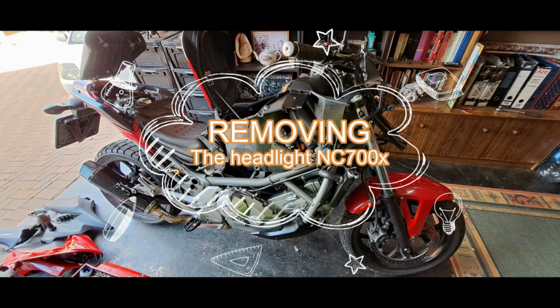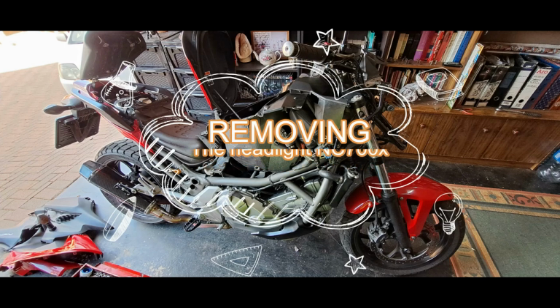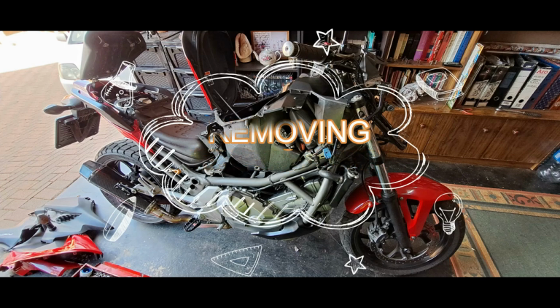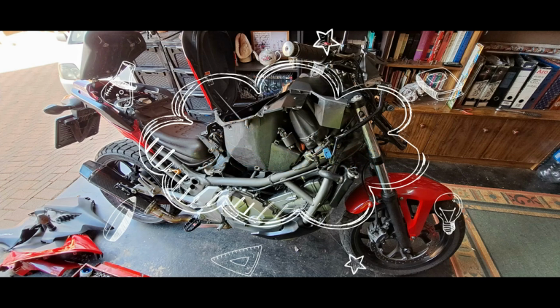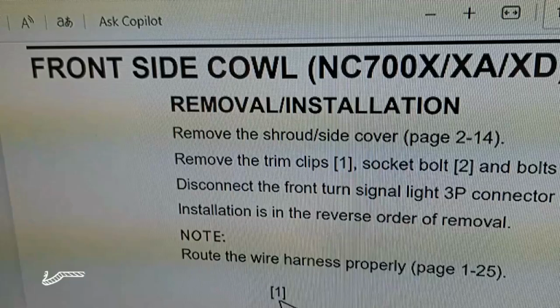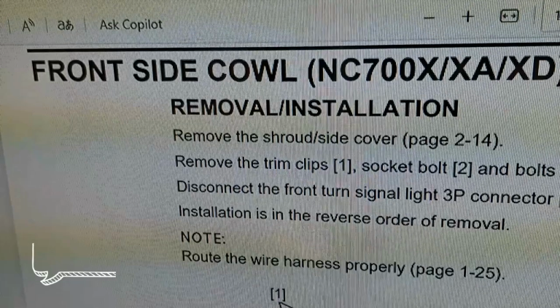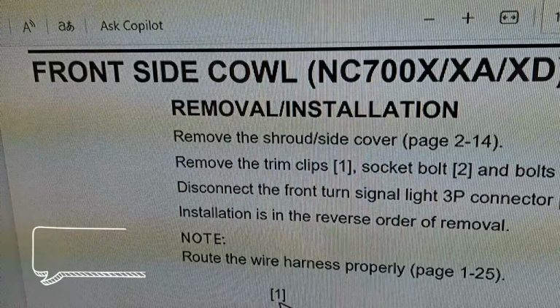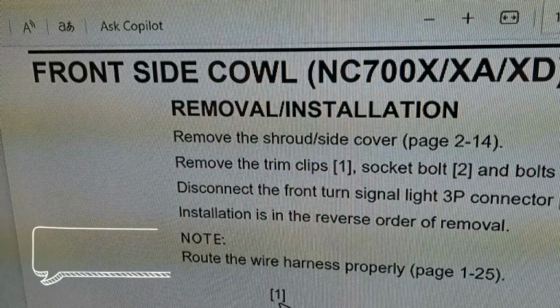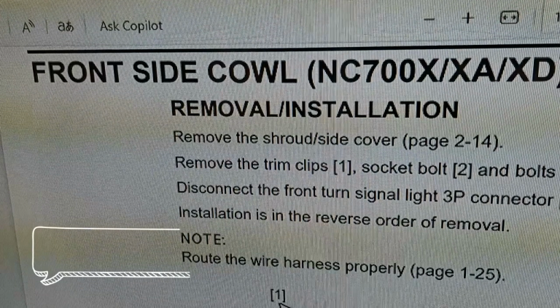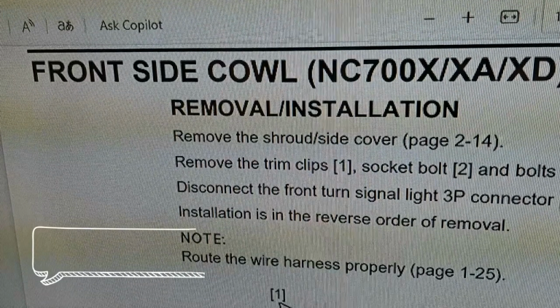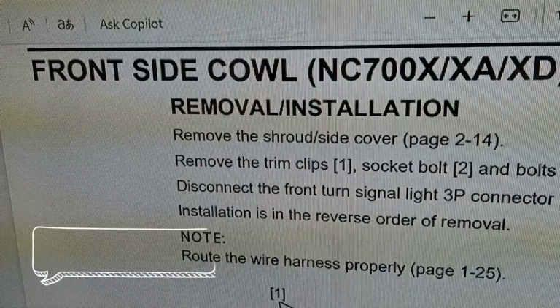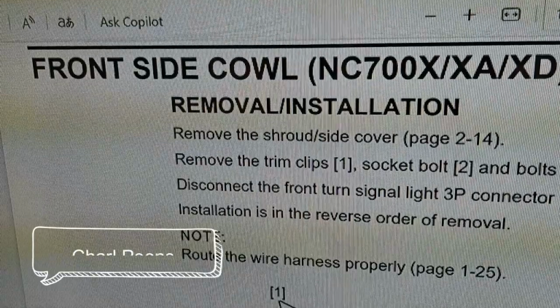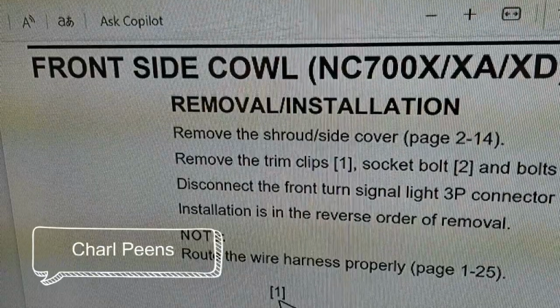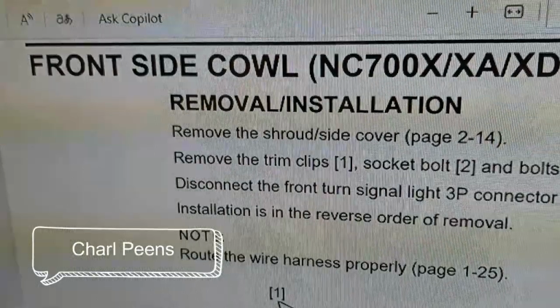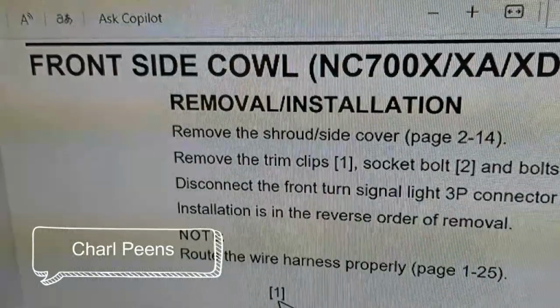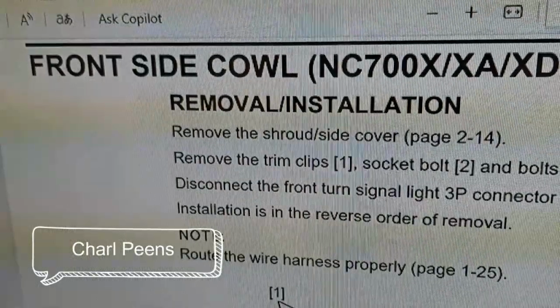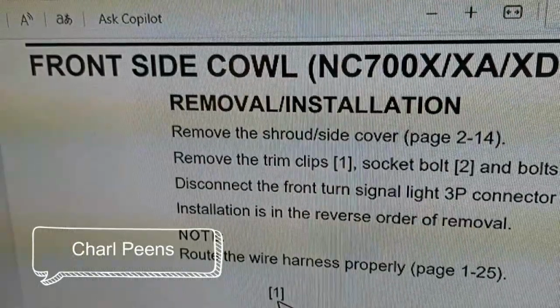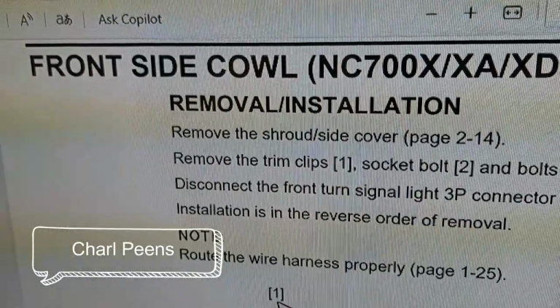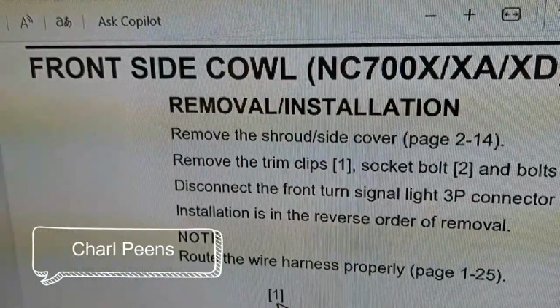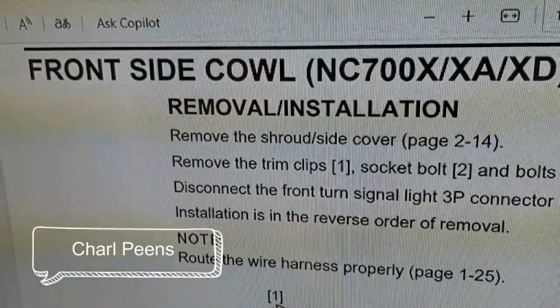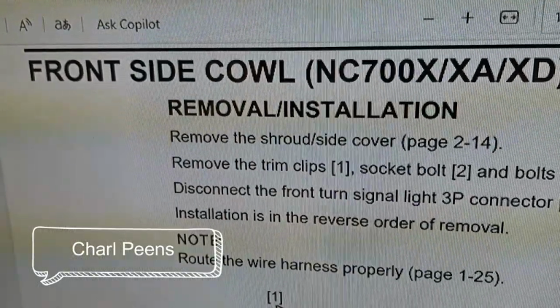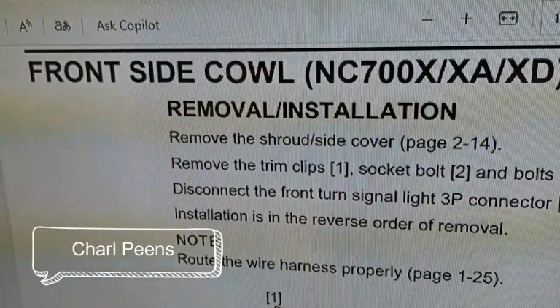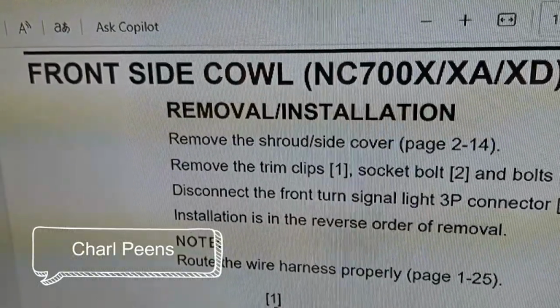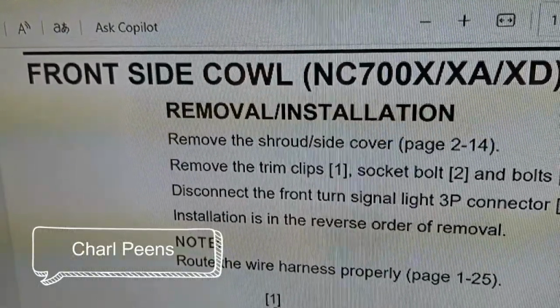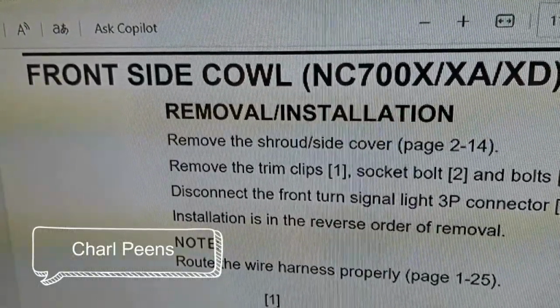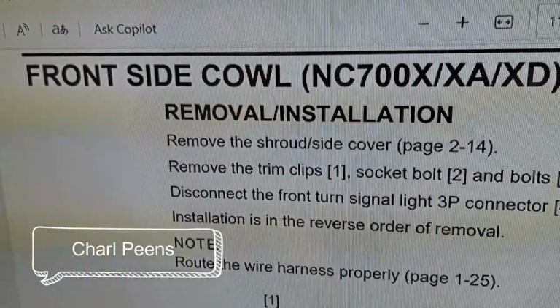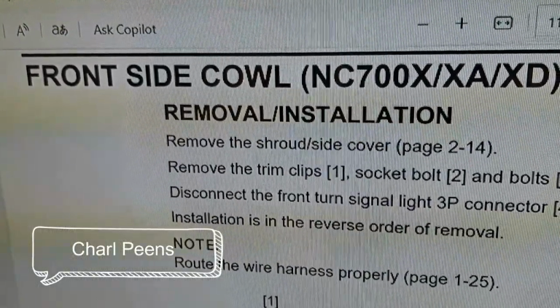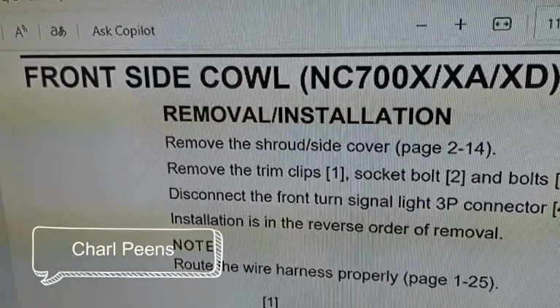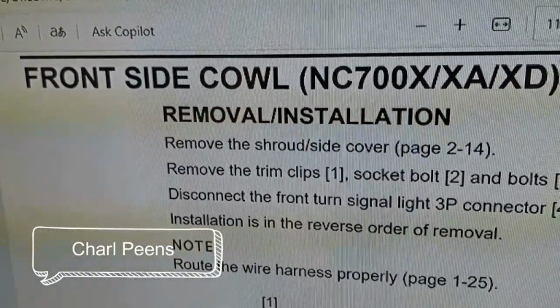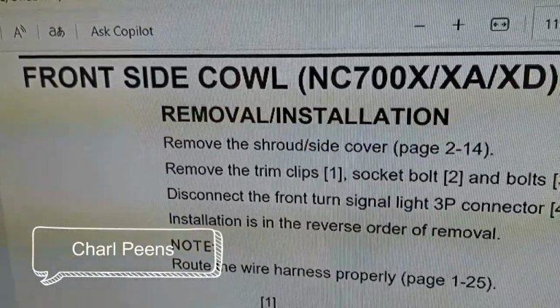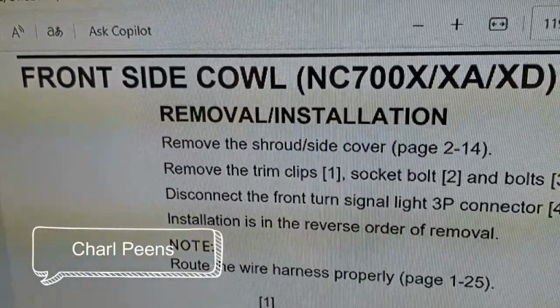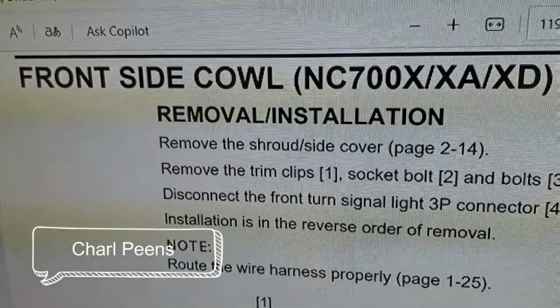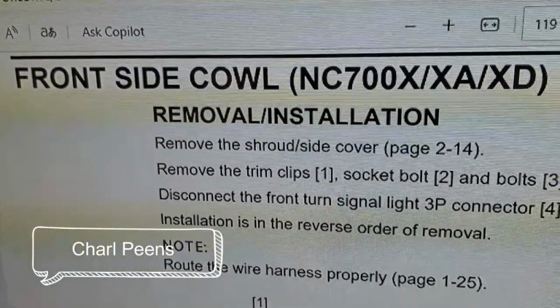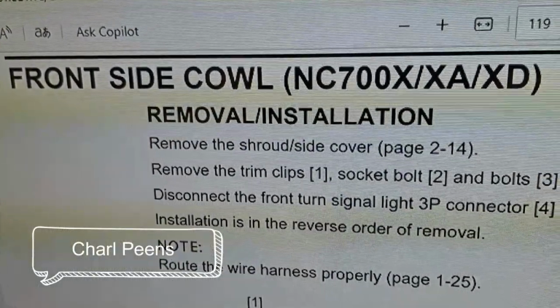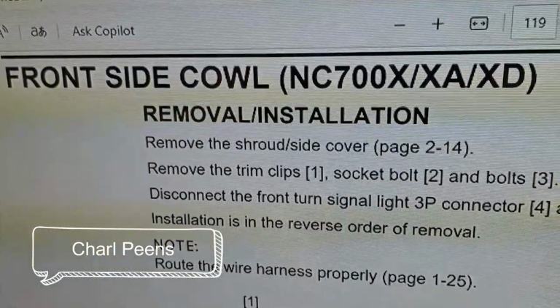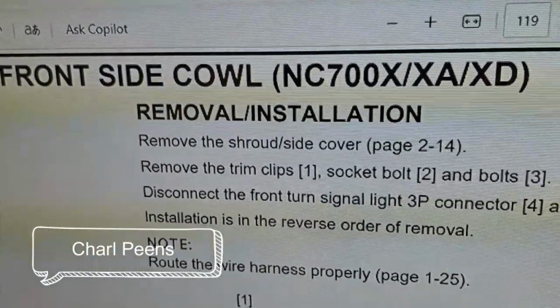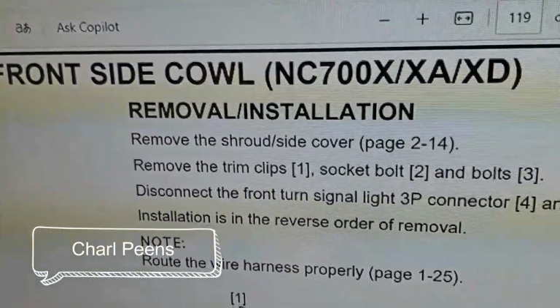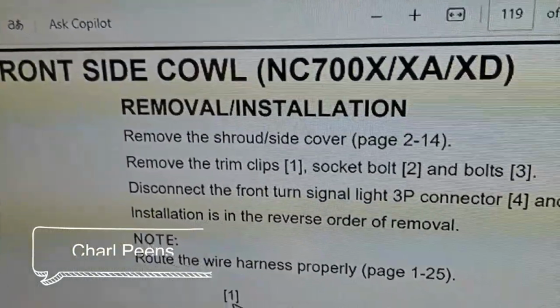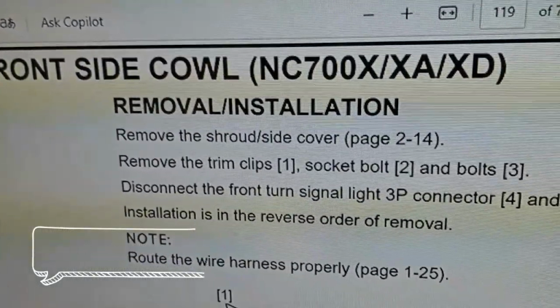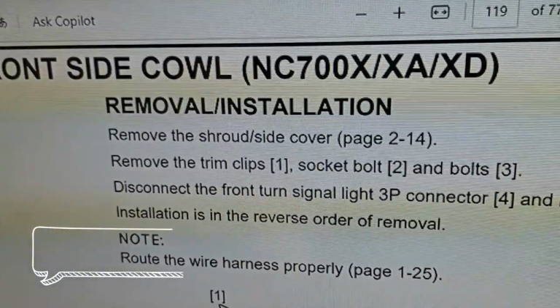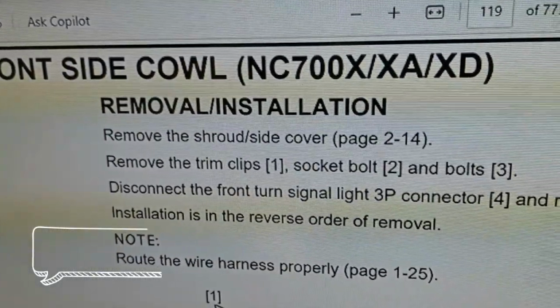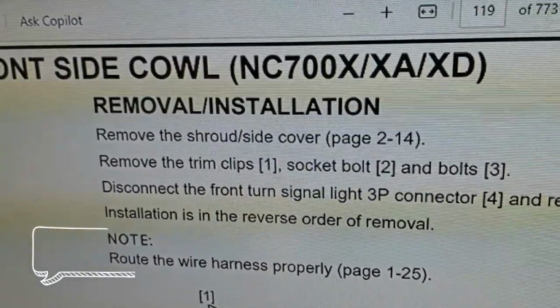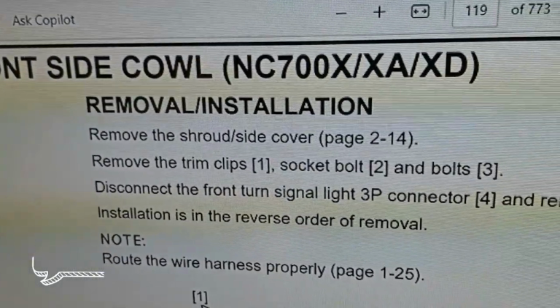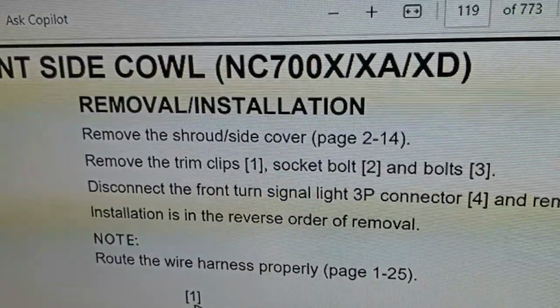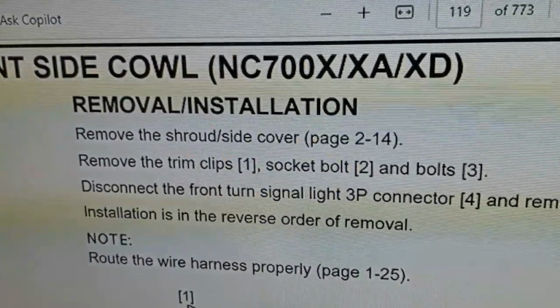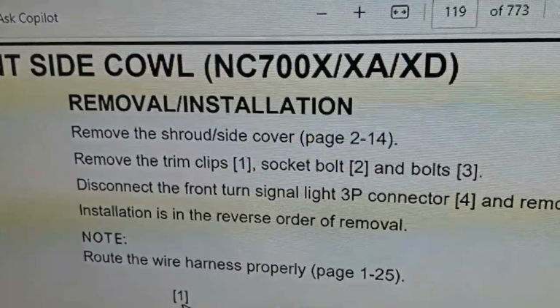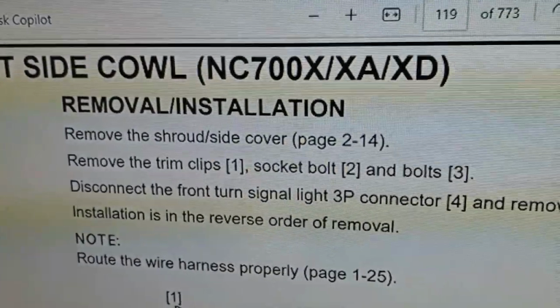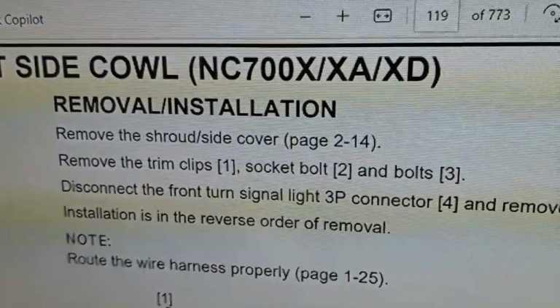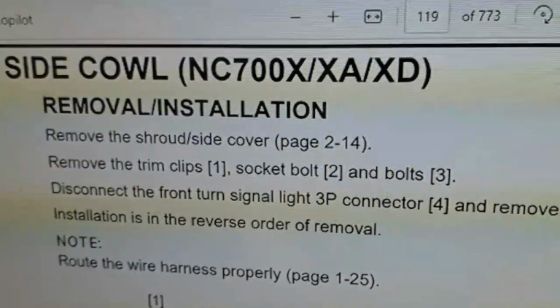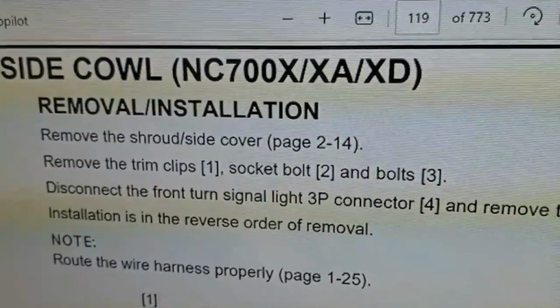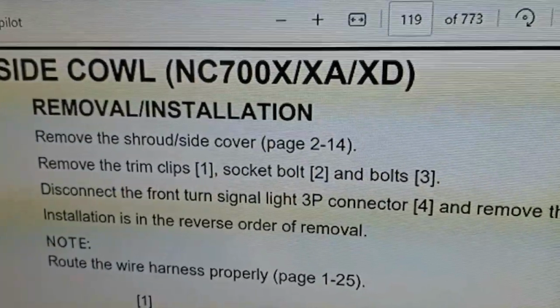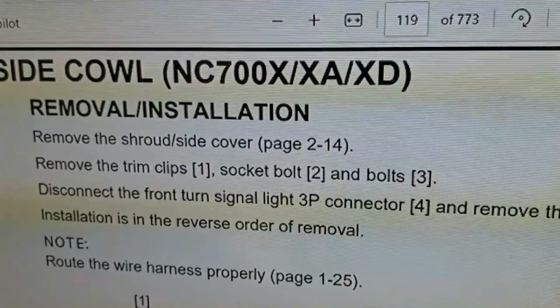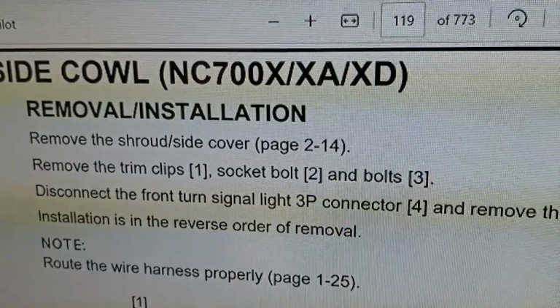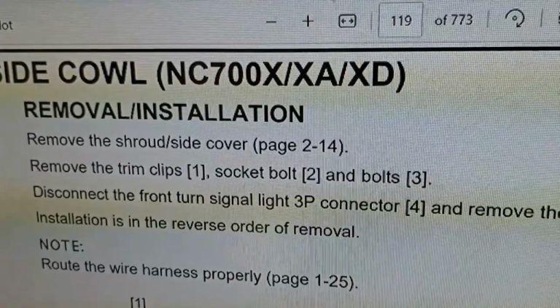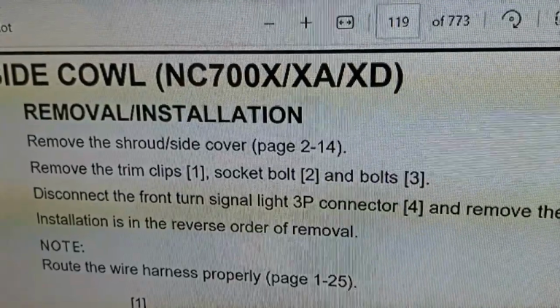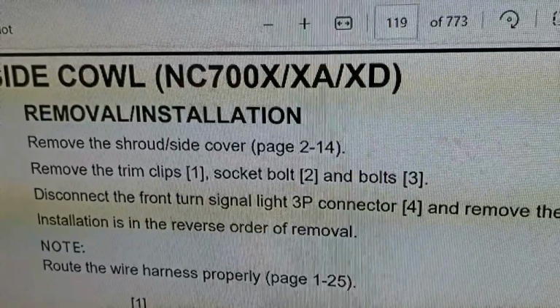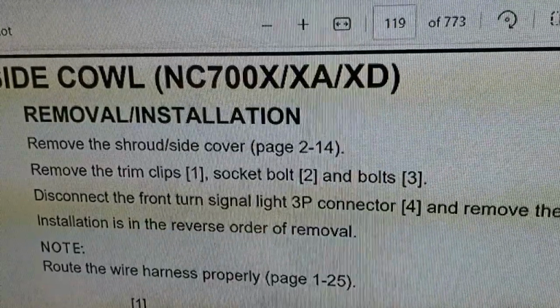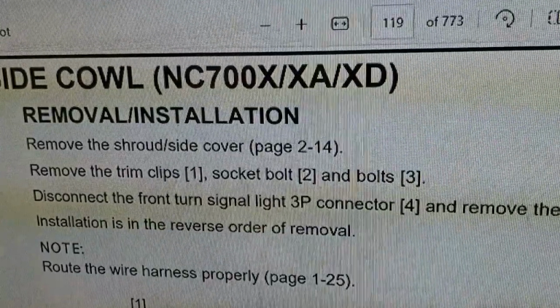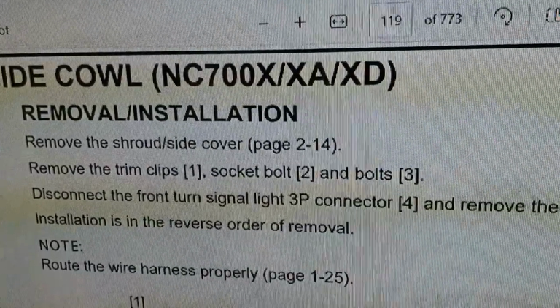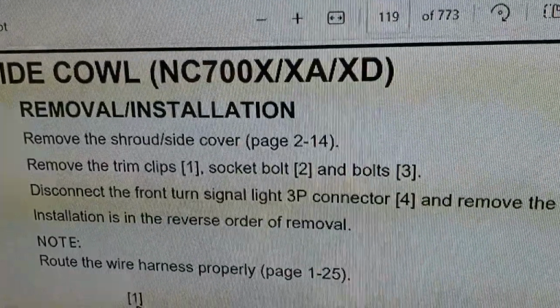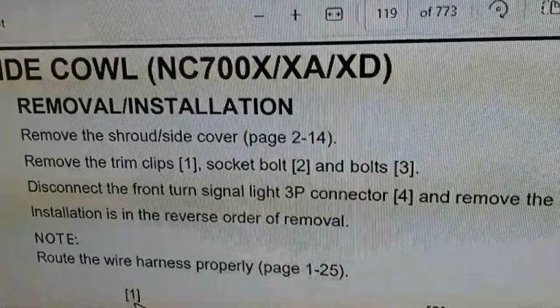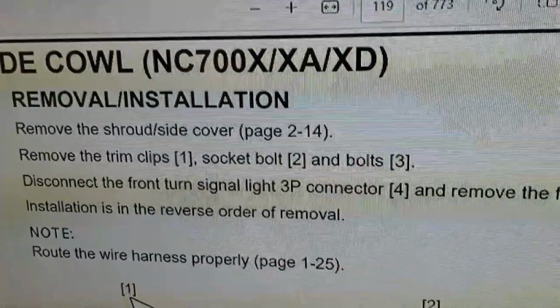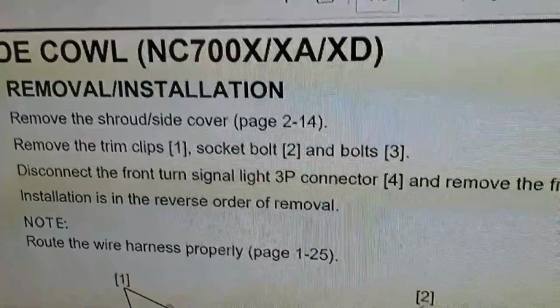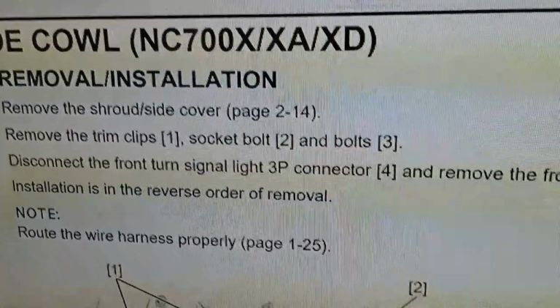Hi guys and welcome back to my channel. In today's video we're going to replace the headlight globe of the NC 700.